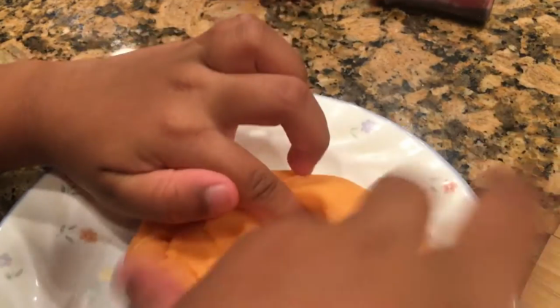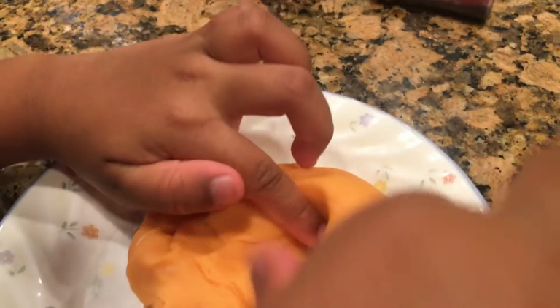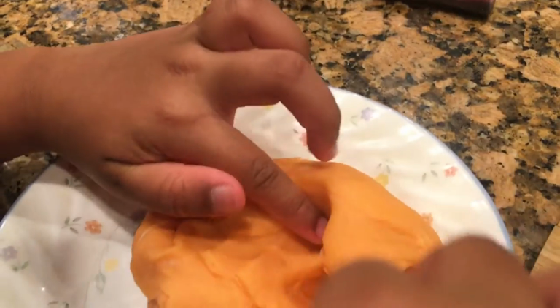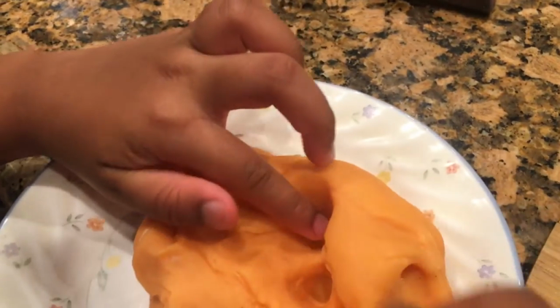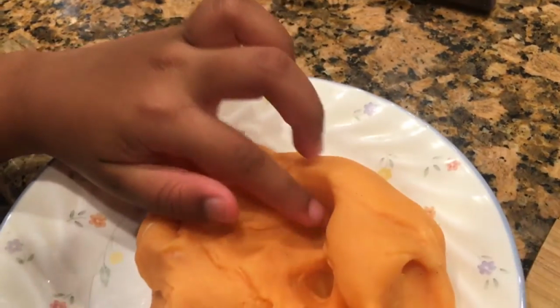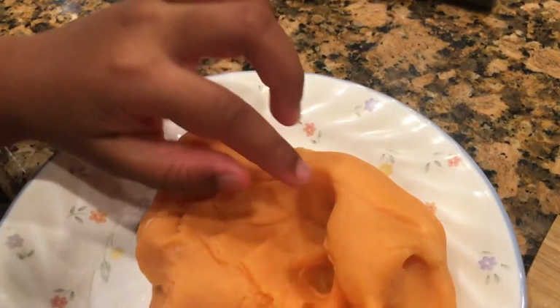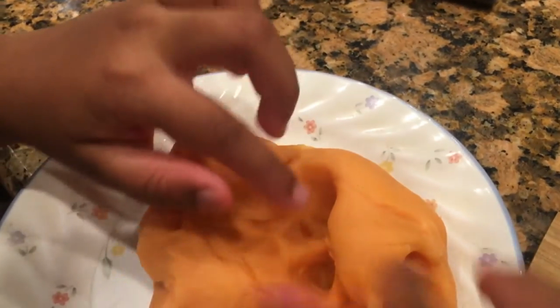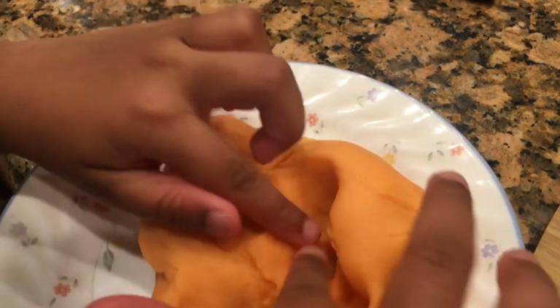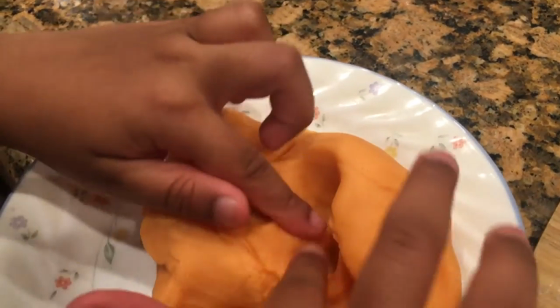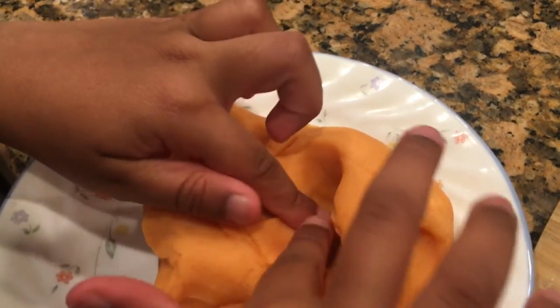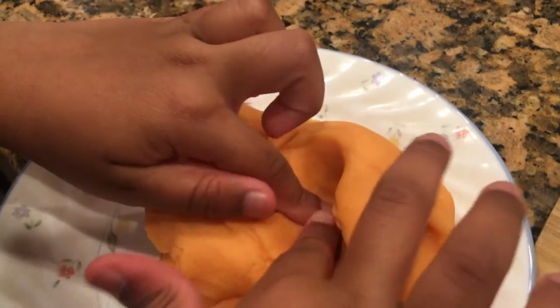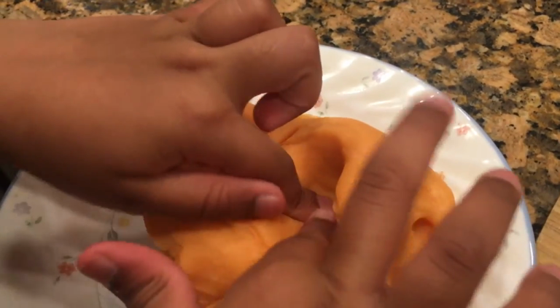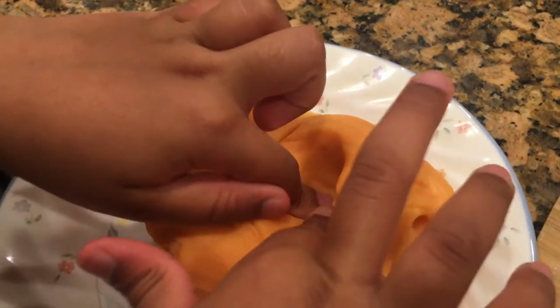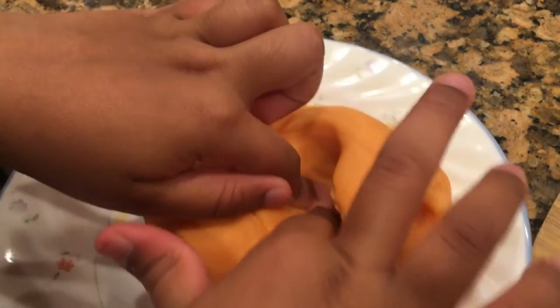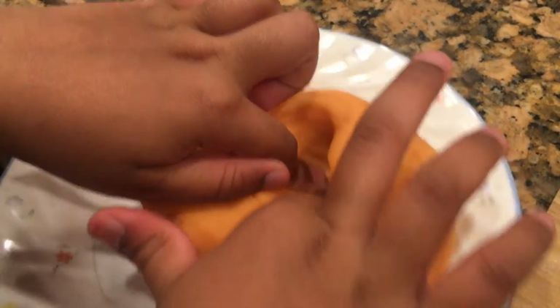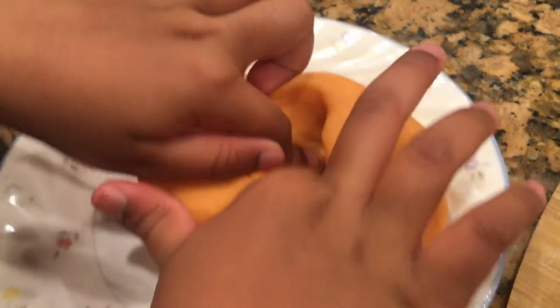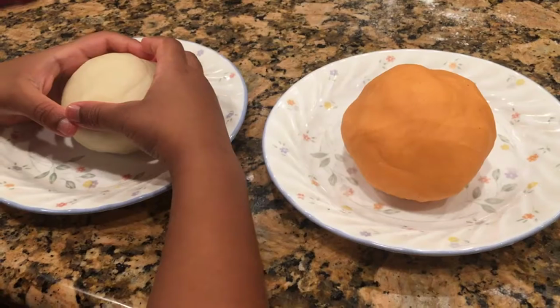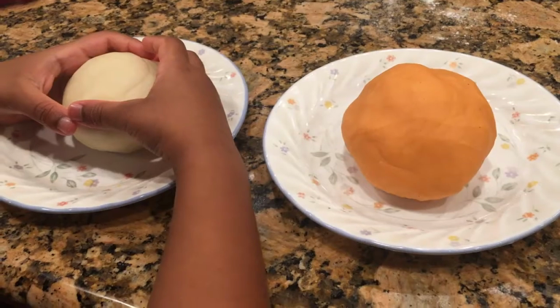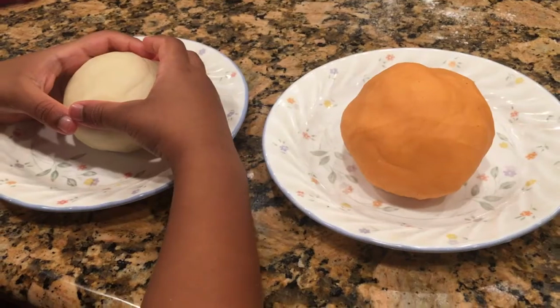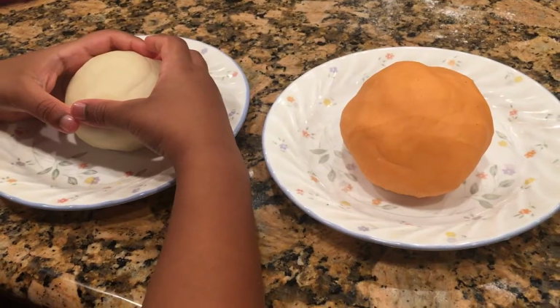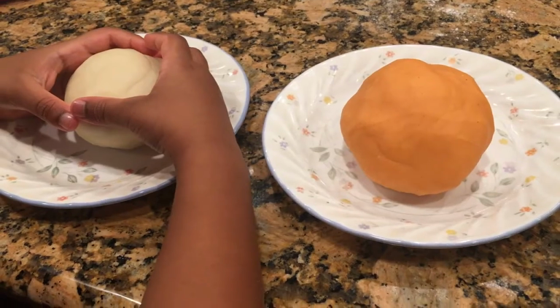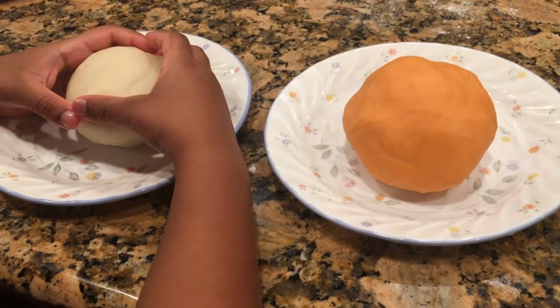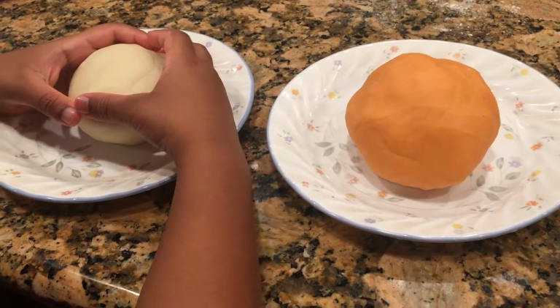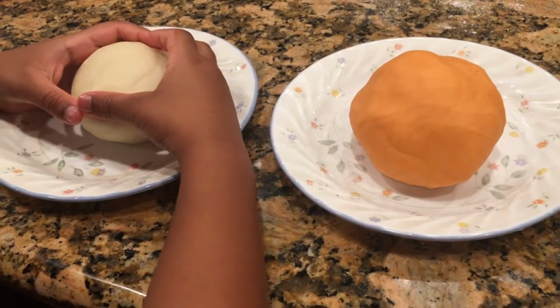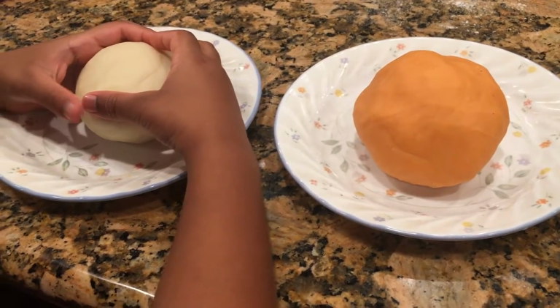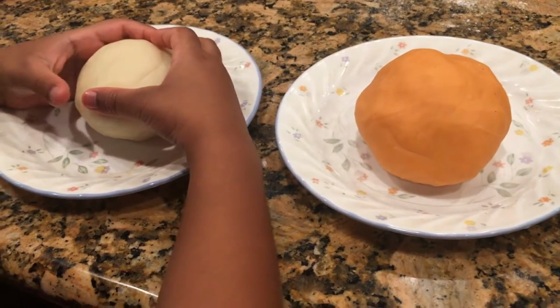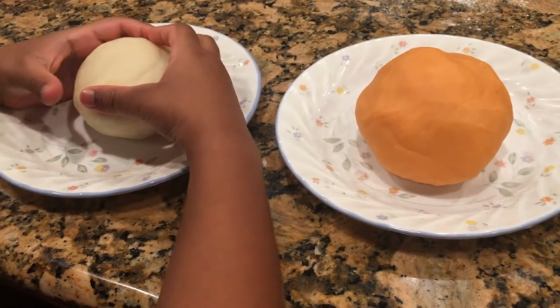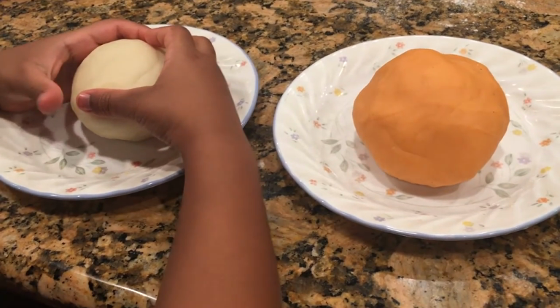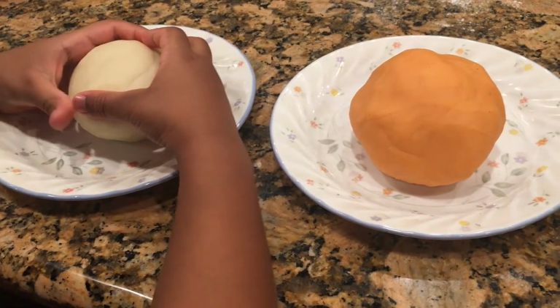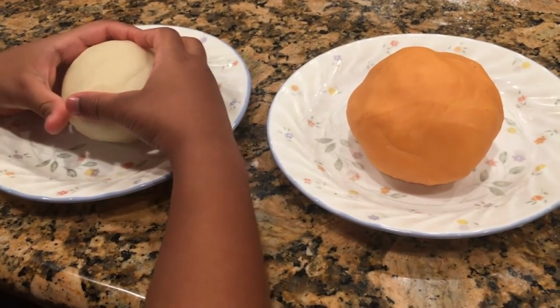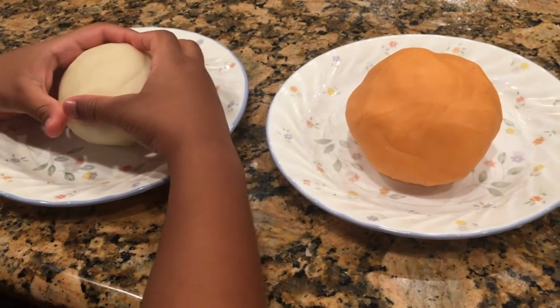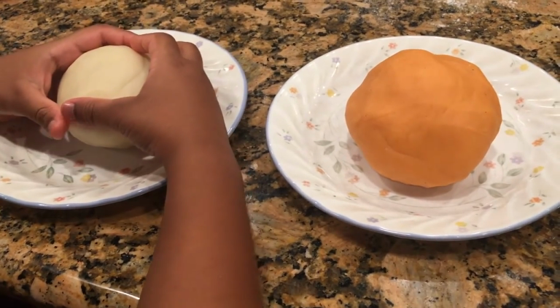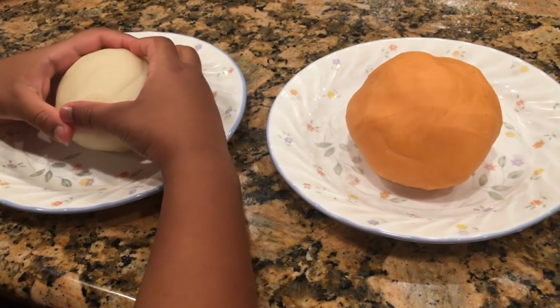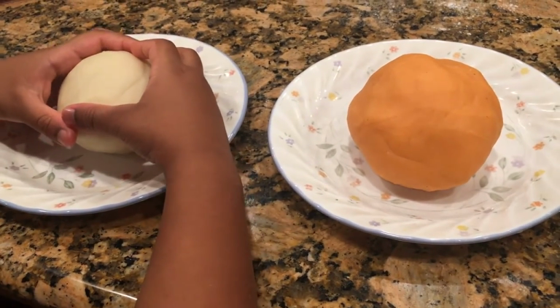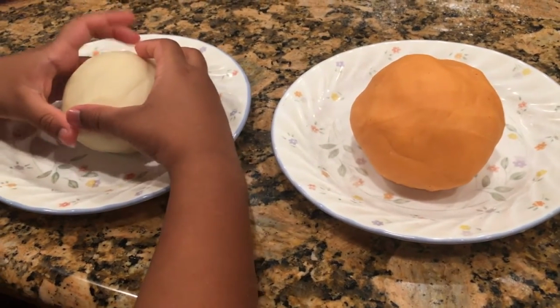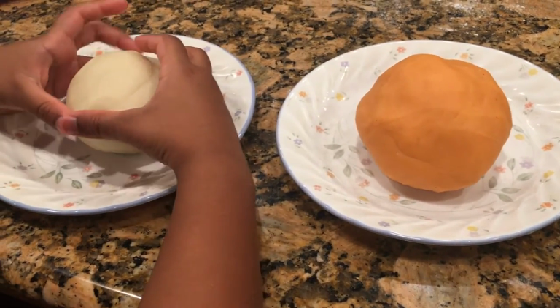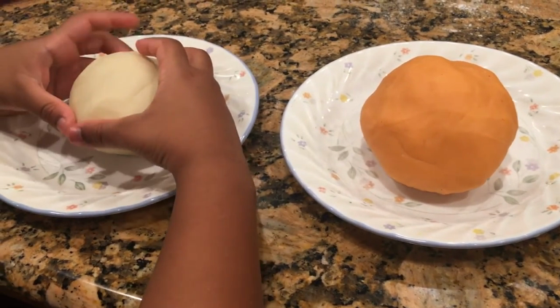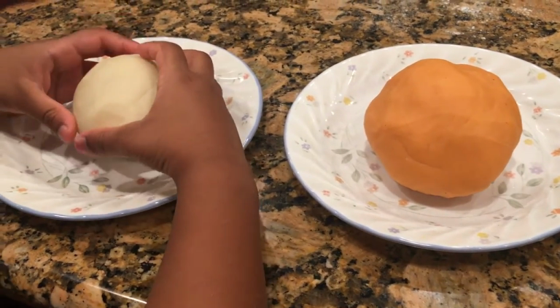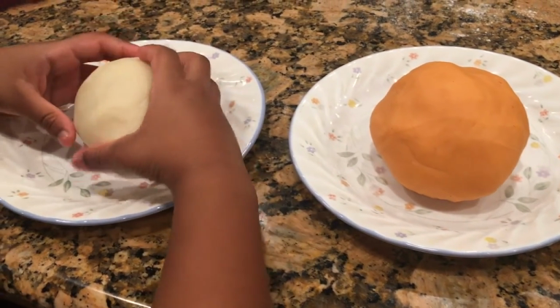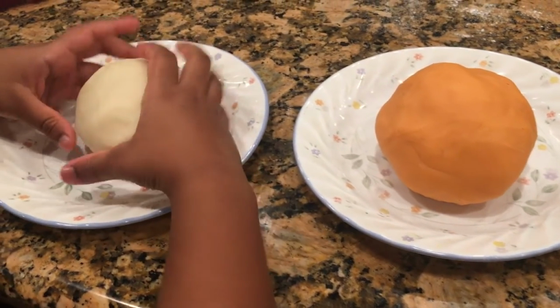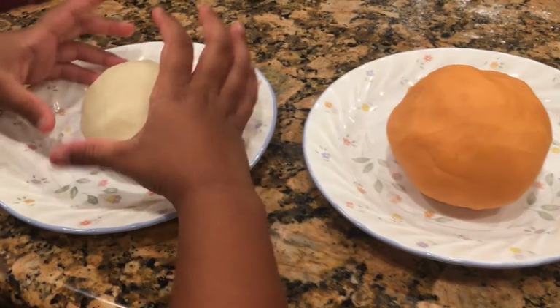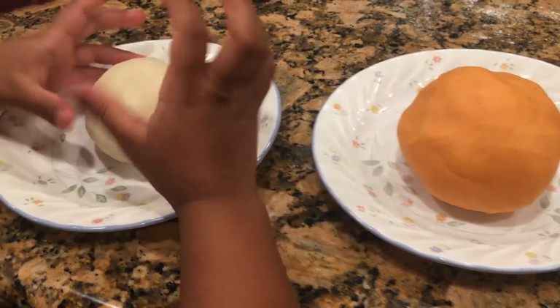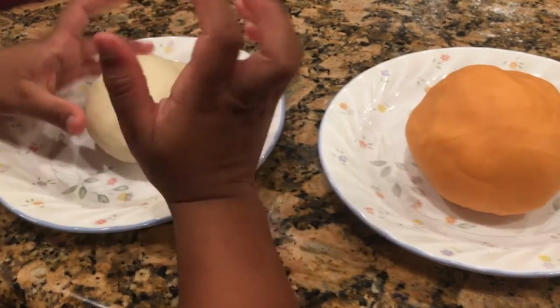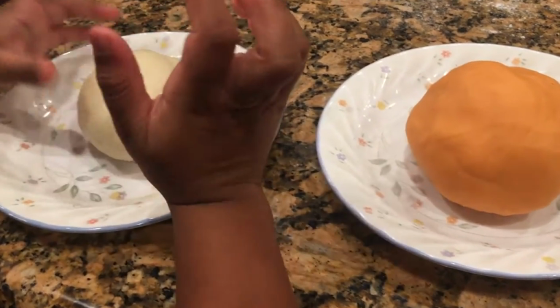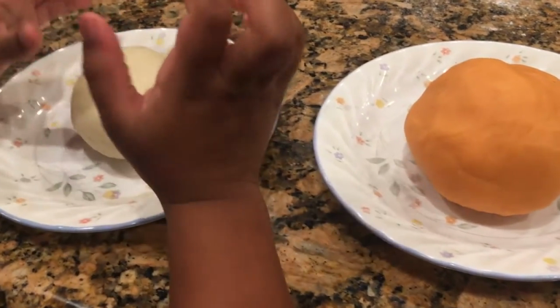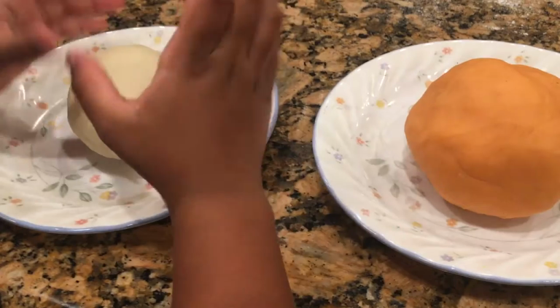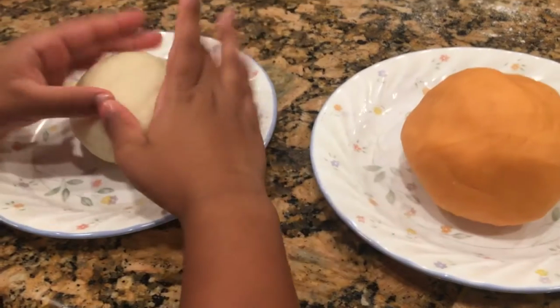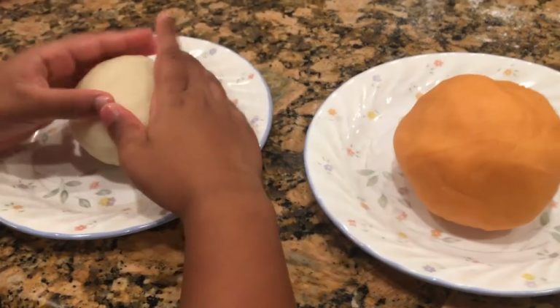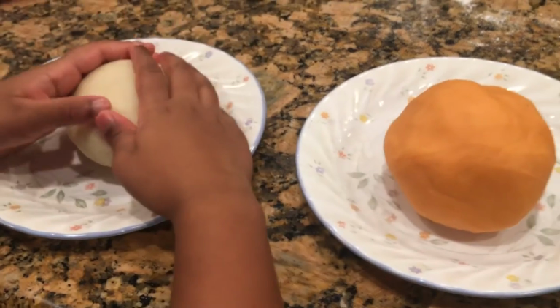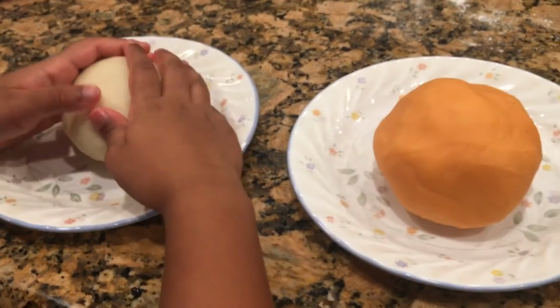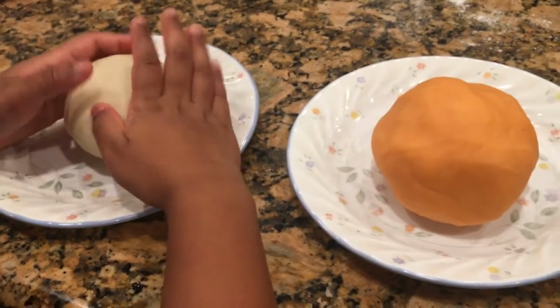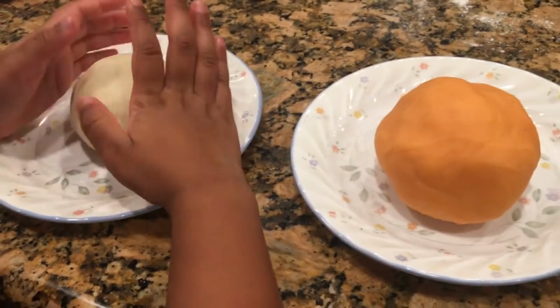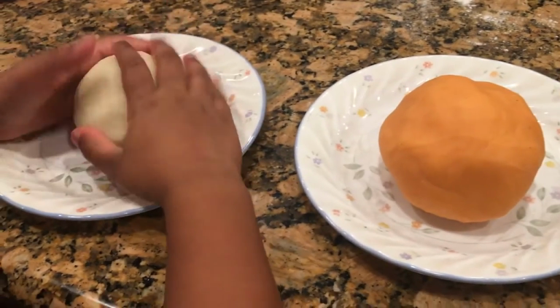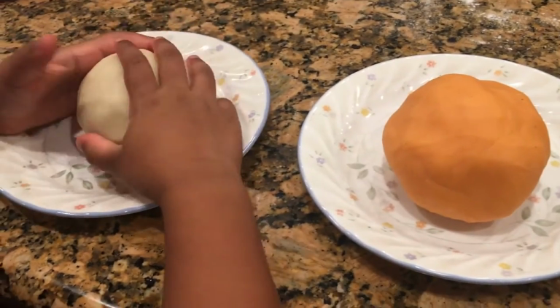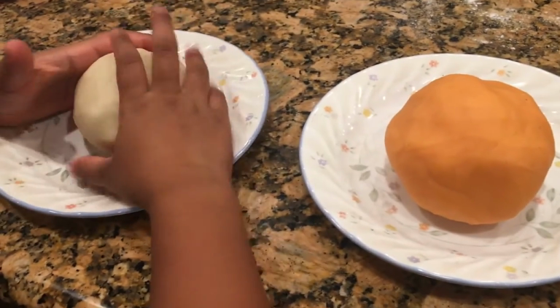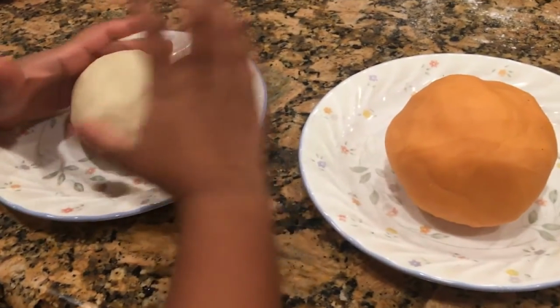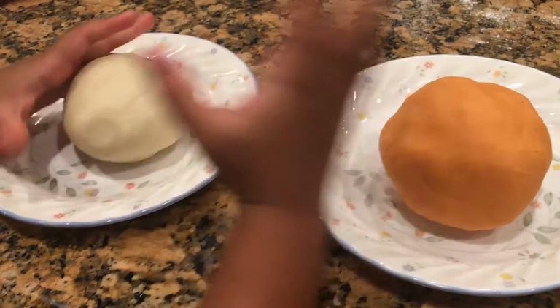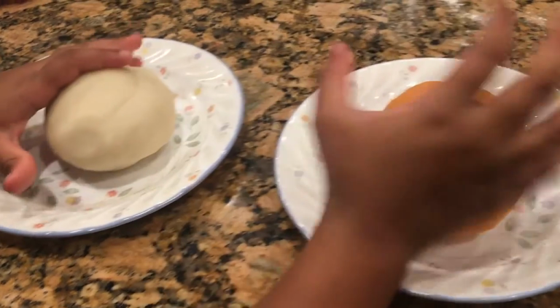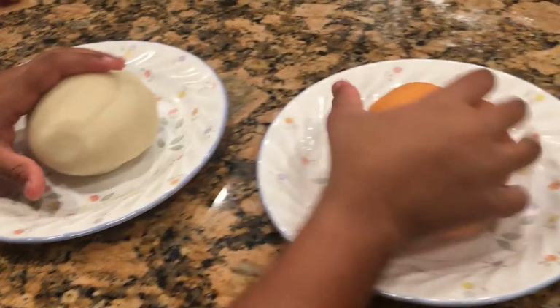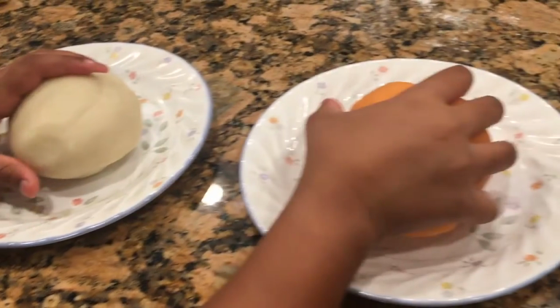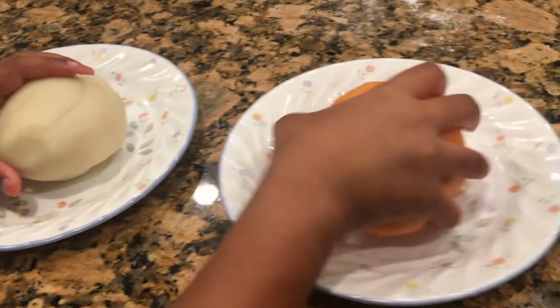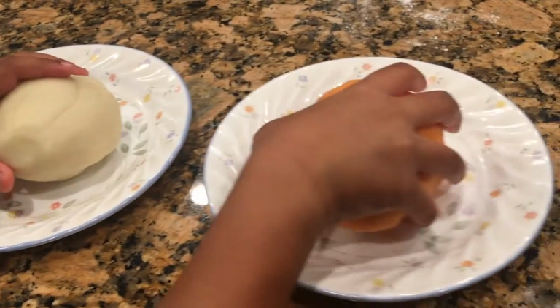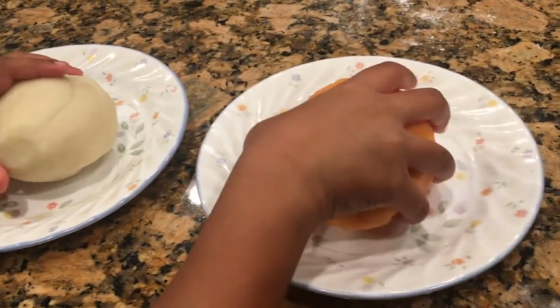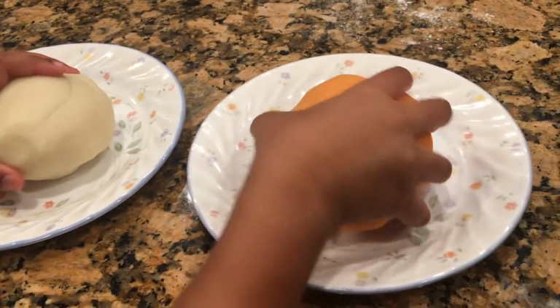It came out a nice orange color. We made two batches of conductive dough. One is white, one is orange.